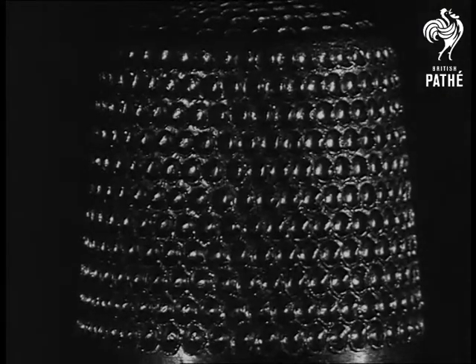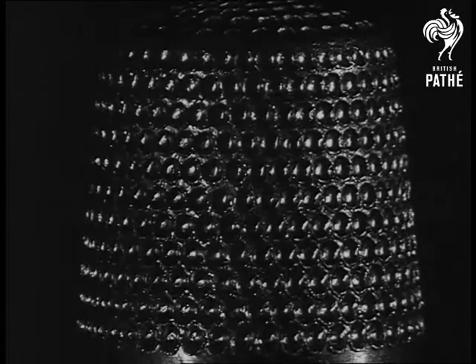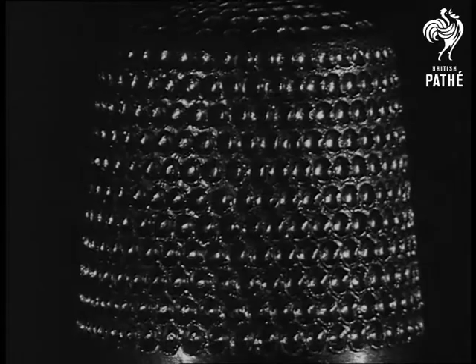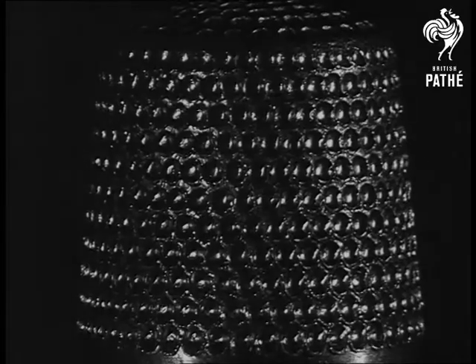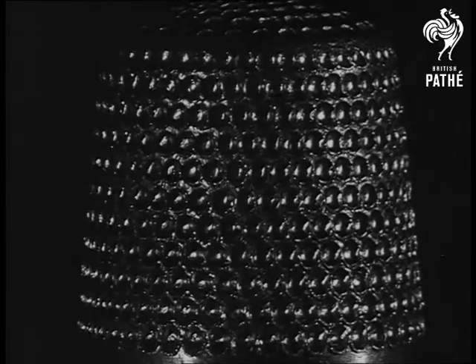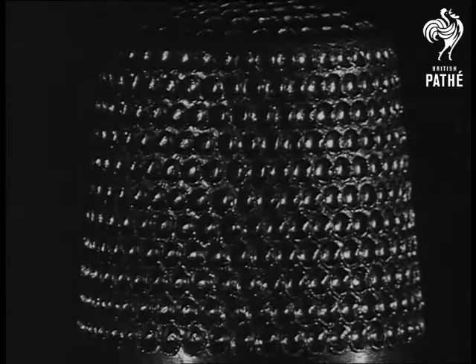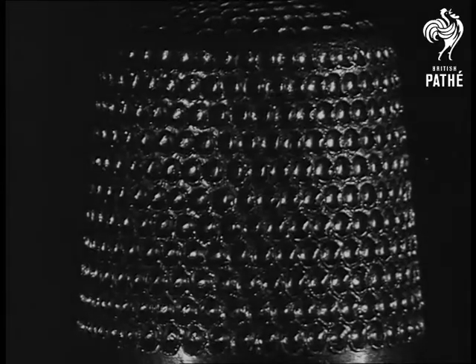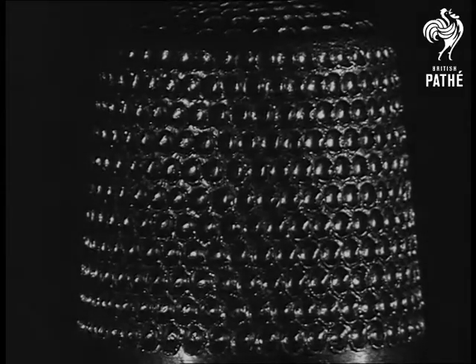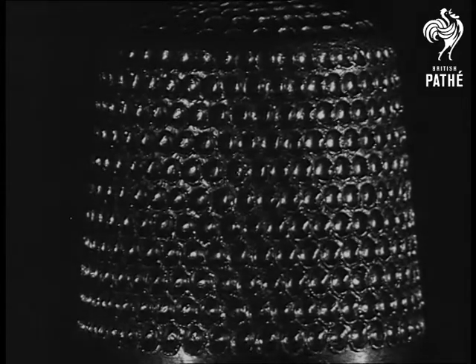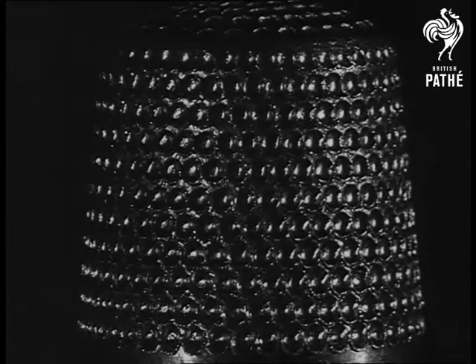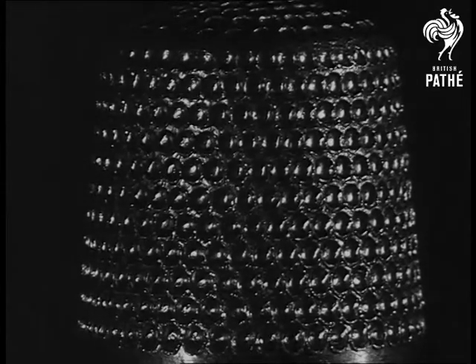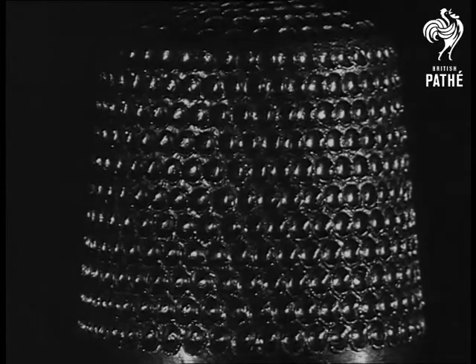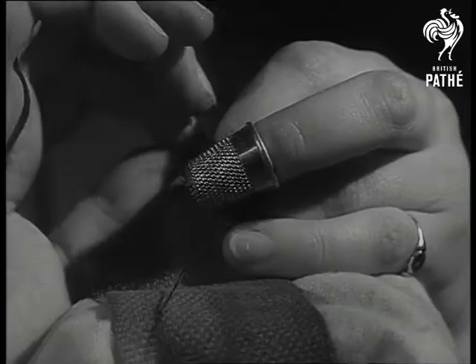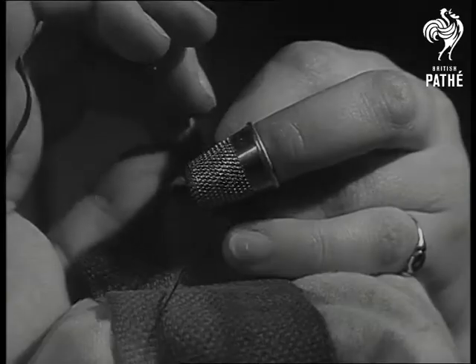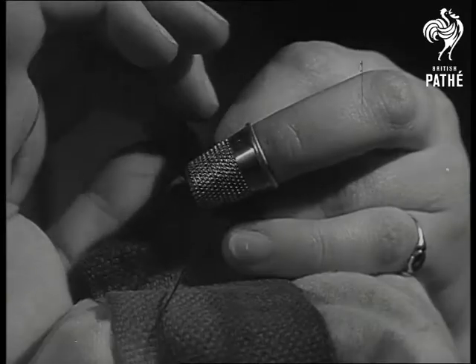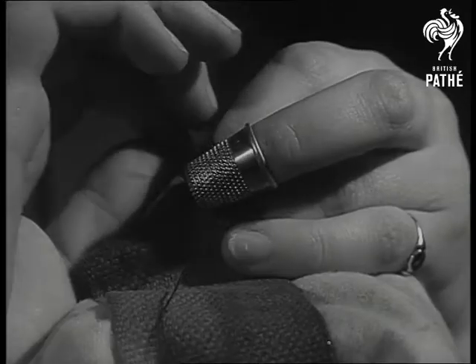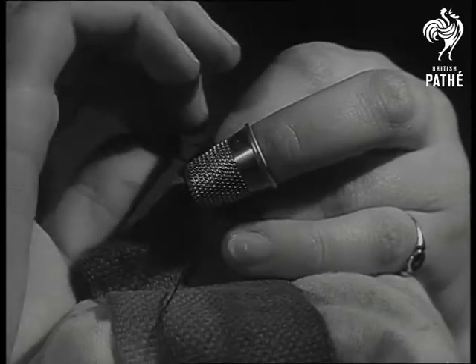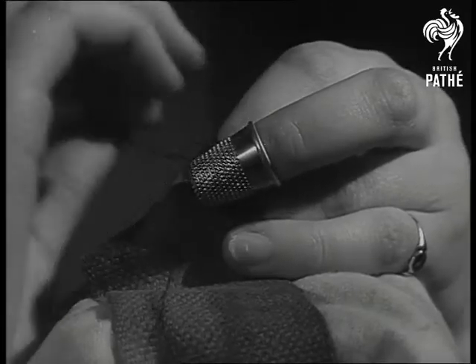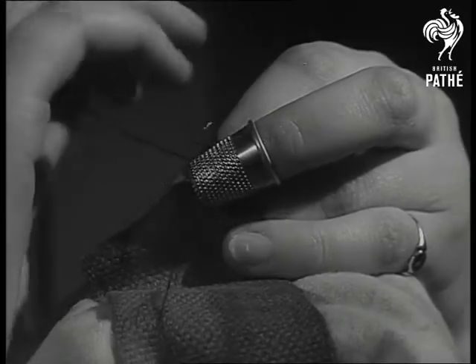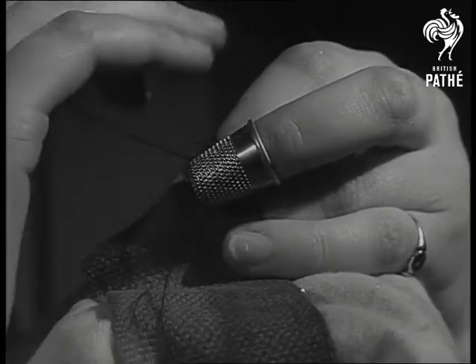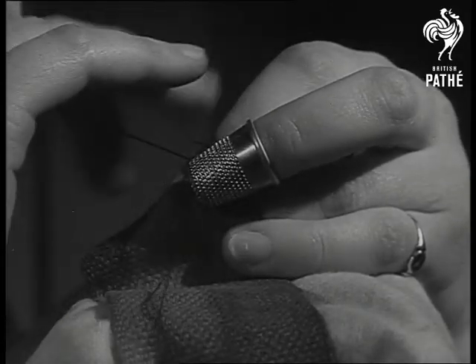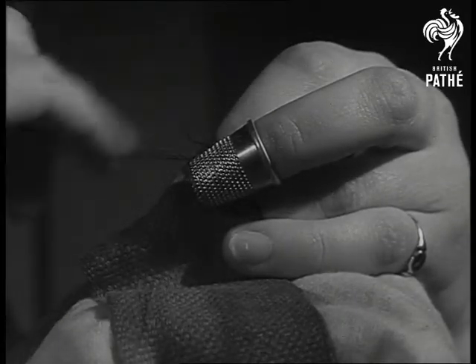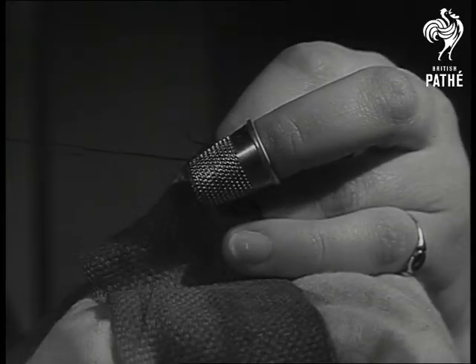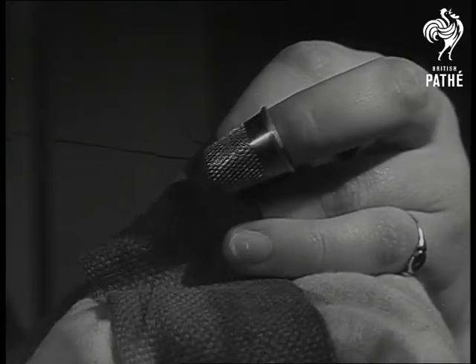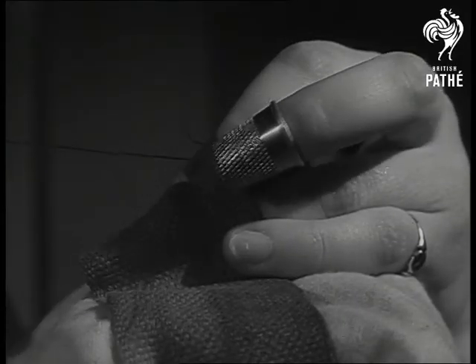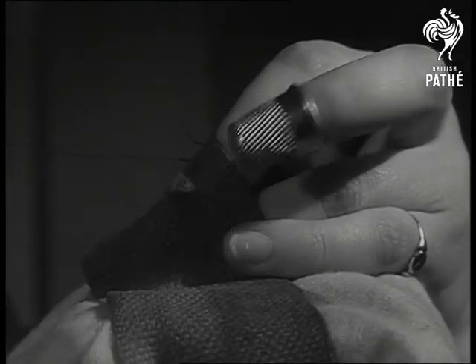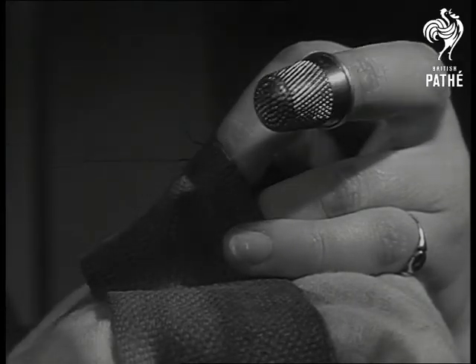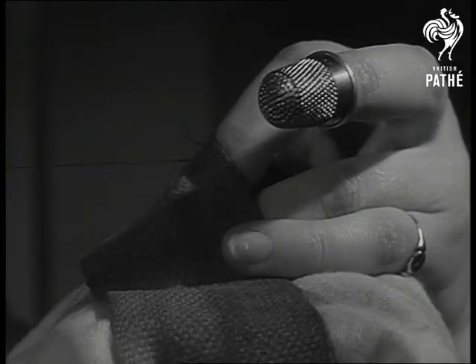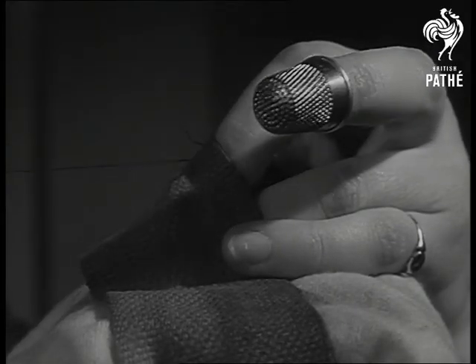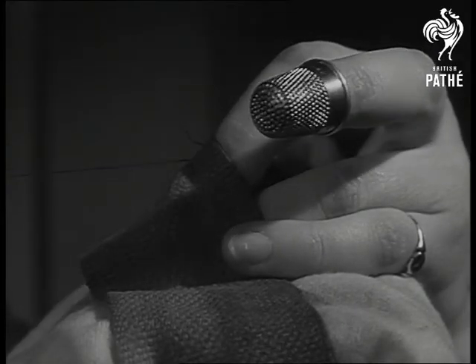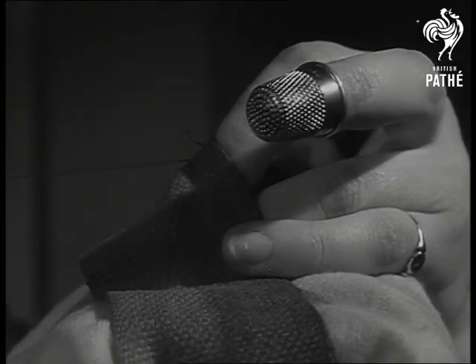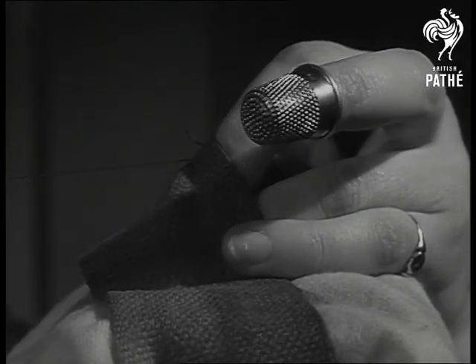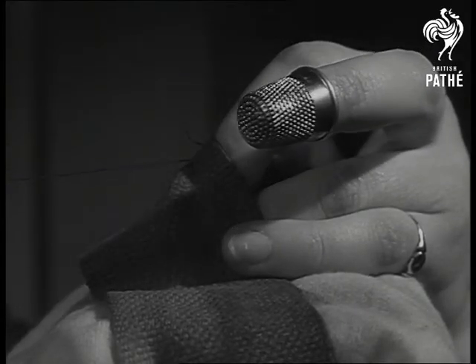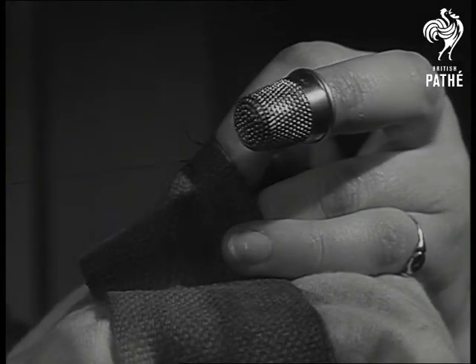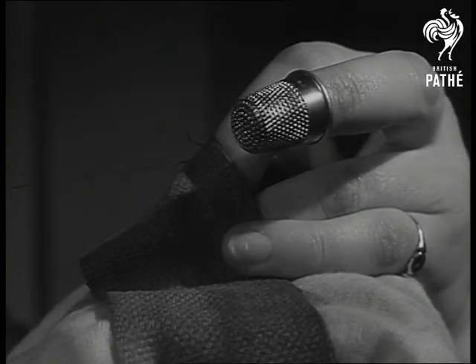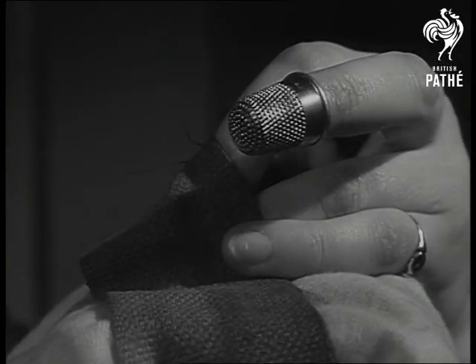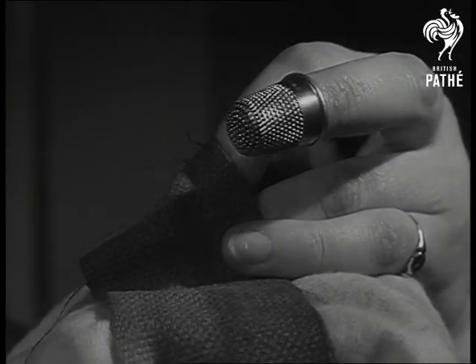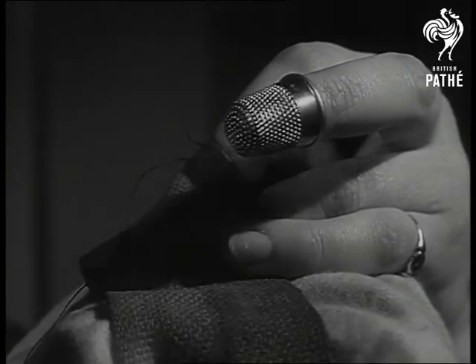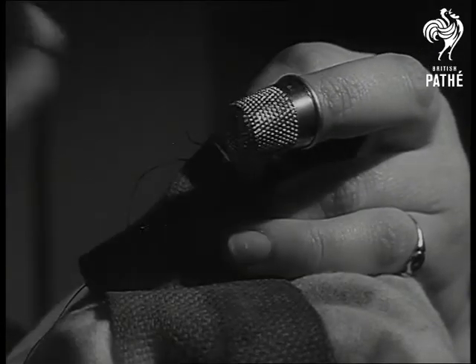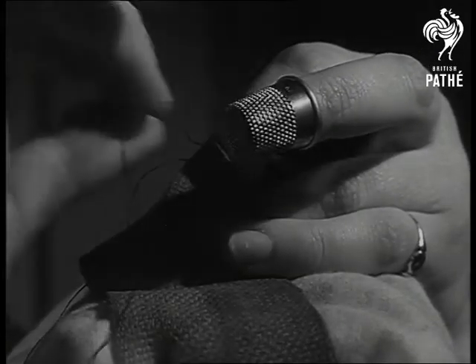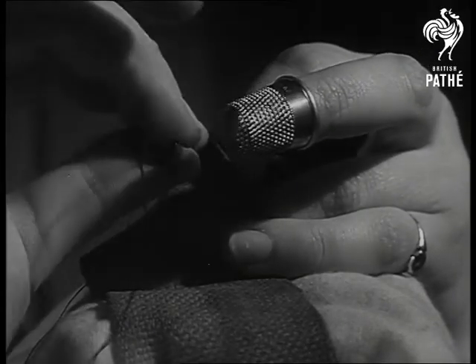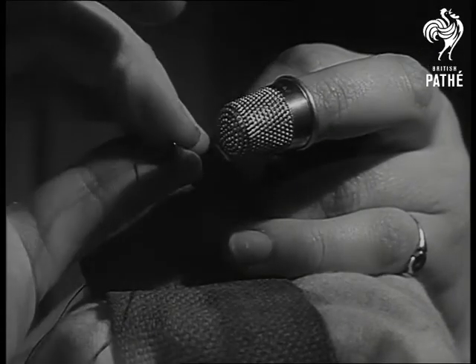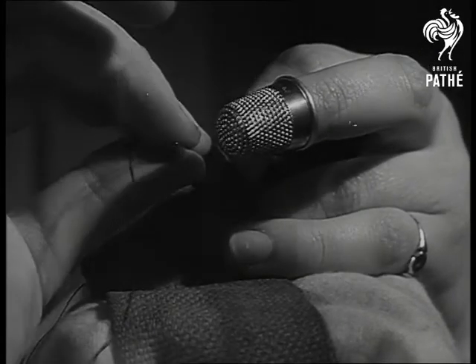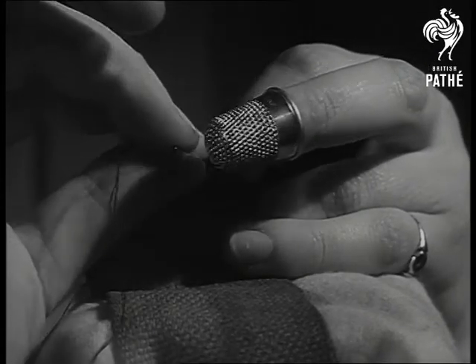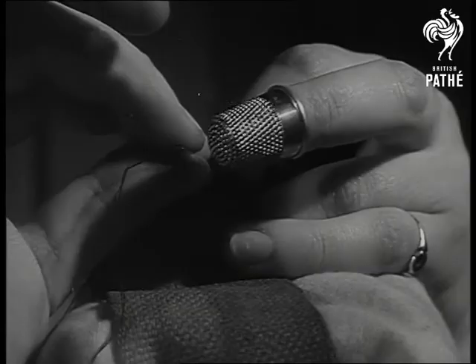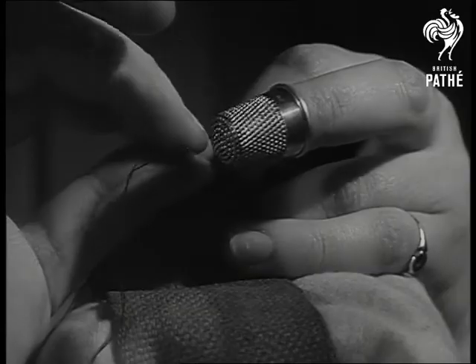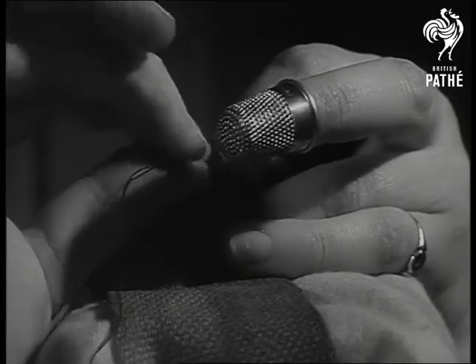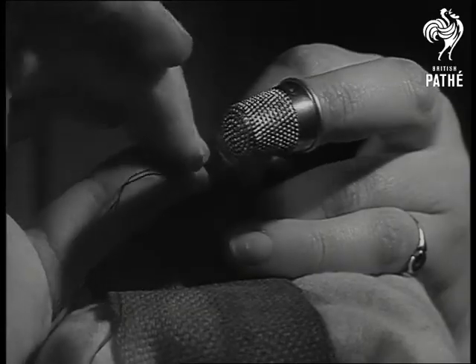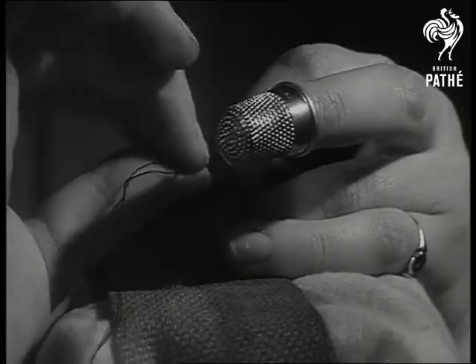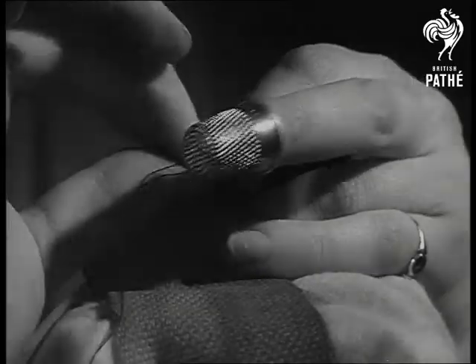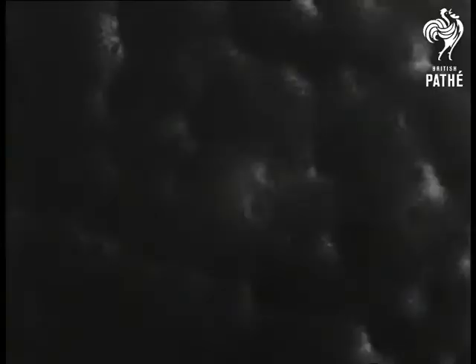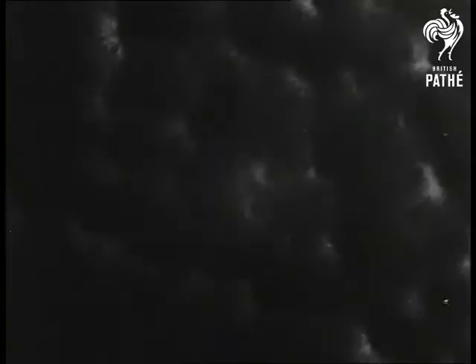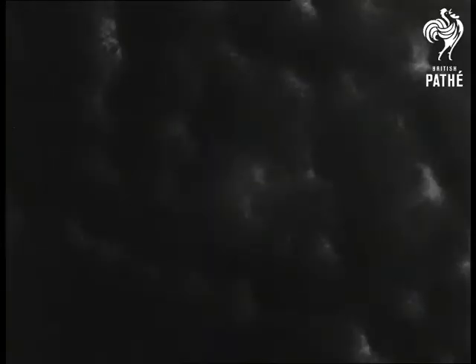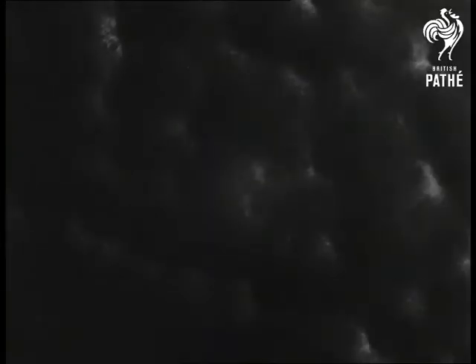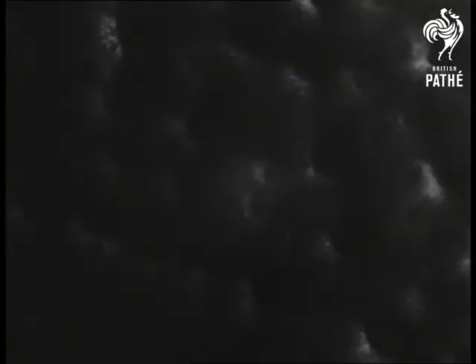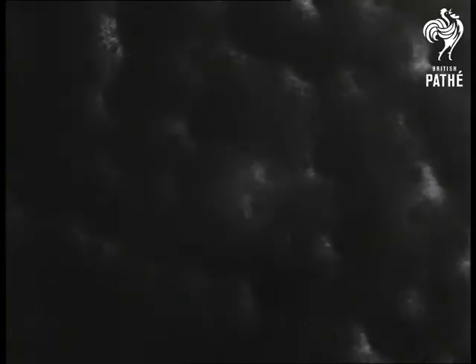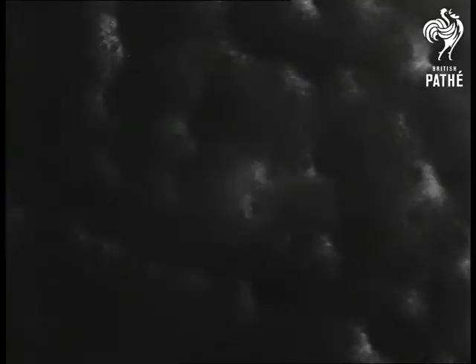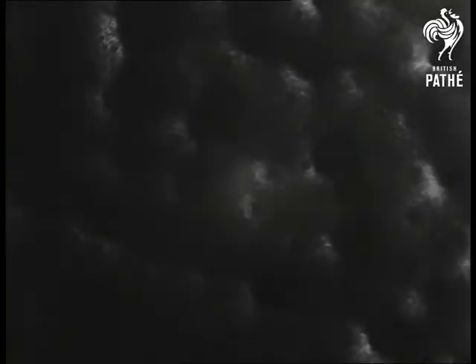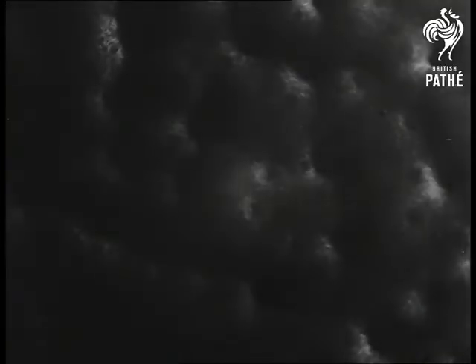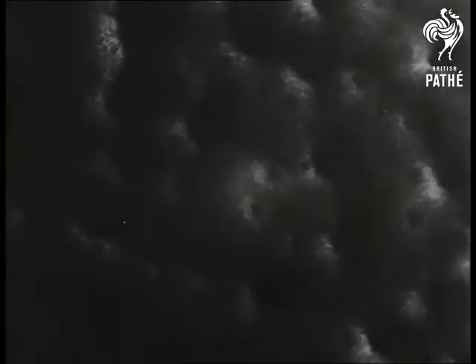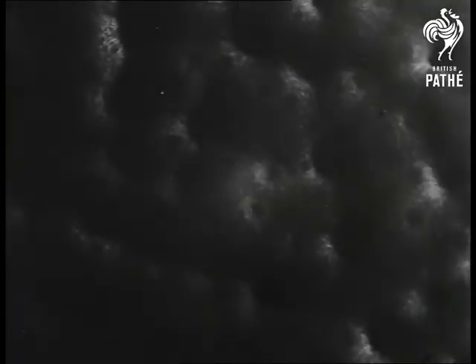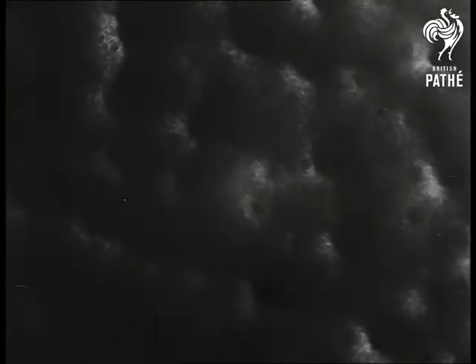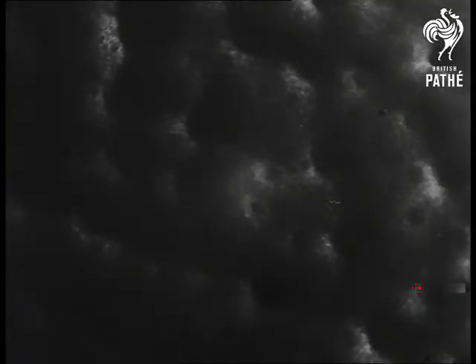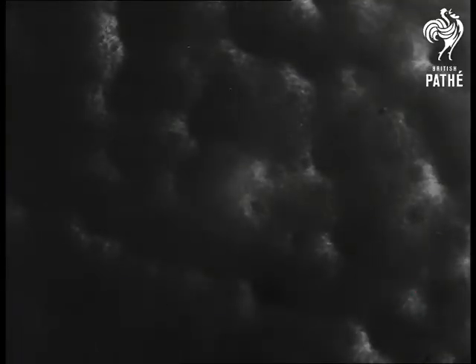Quiz number six is a quickie. Yes, the thimble on my lady's hand. And if she'll agree to down our socks, we'll give her quiz number seven.